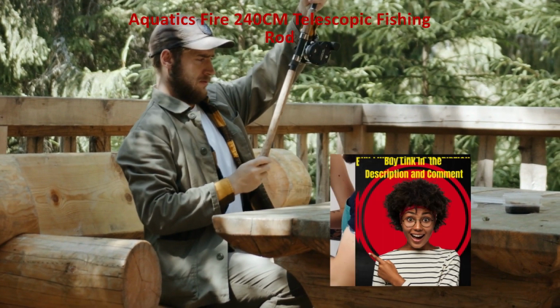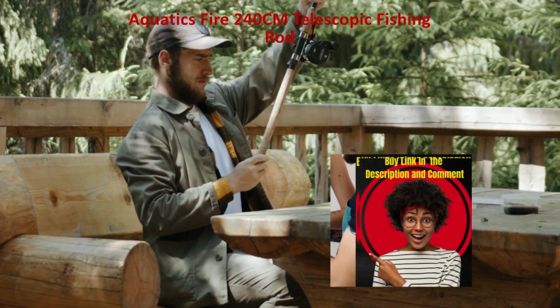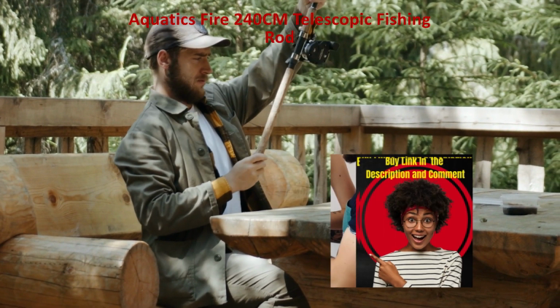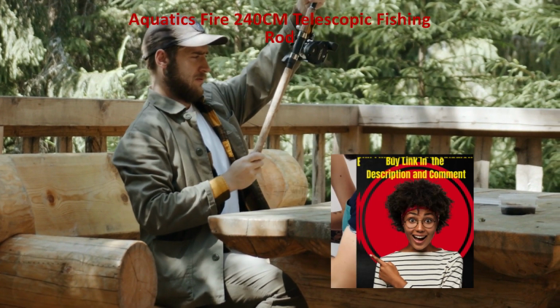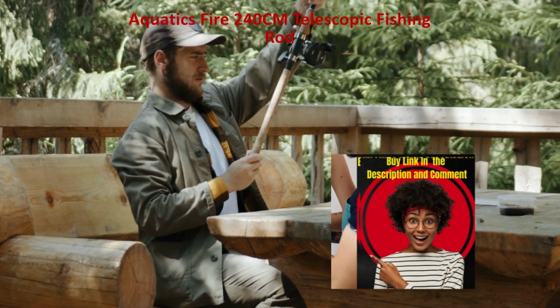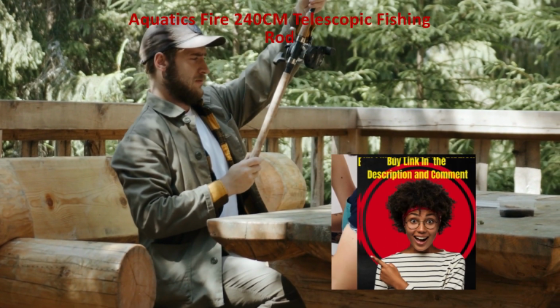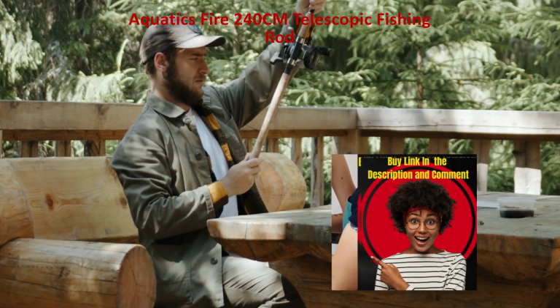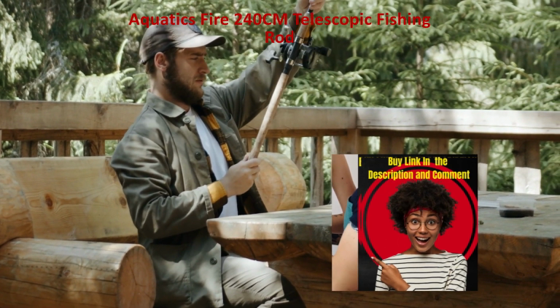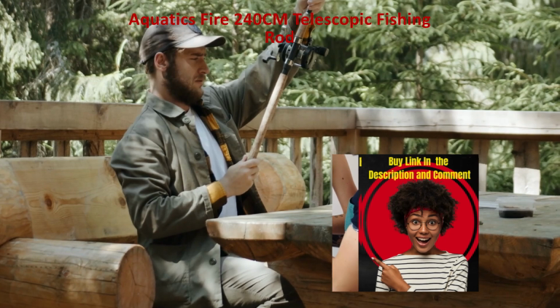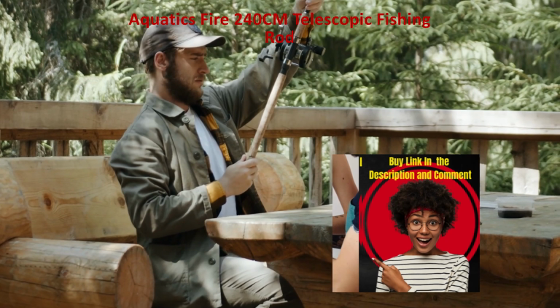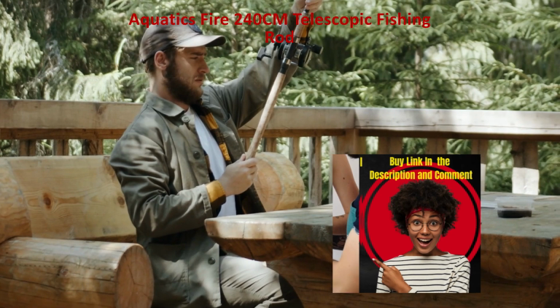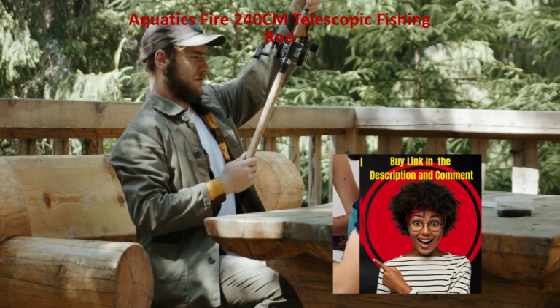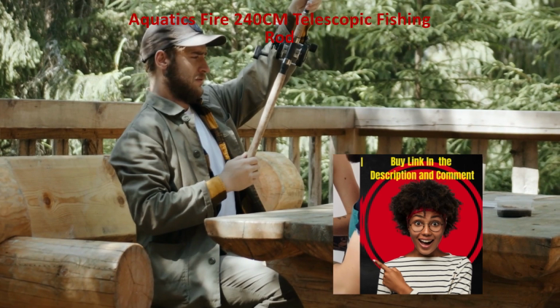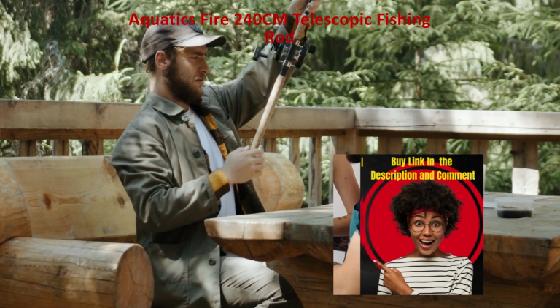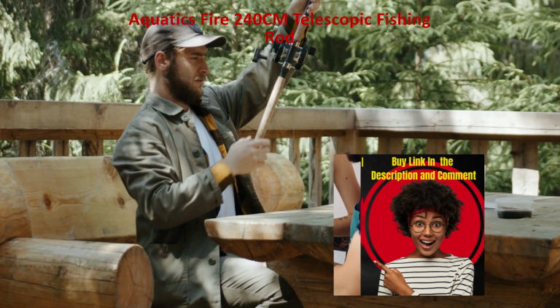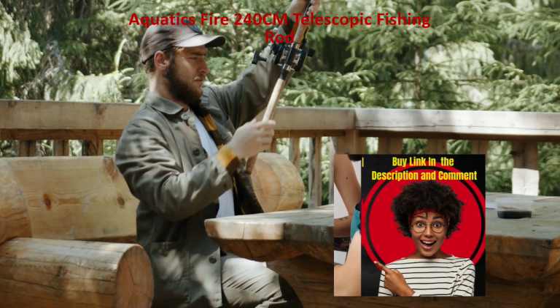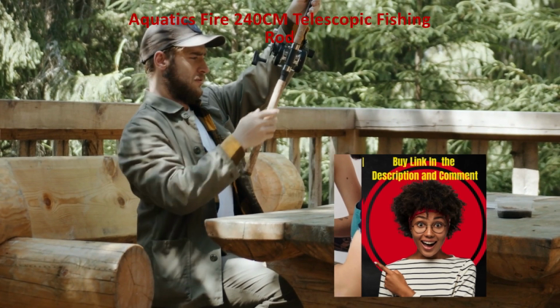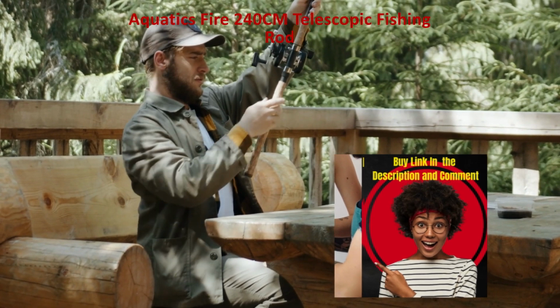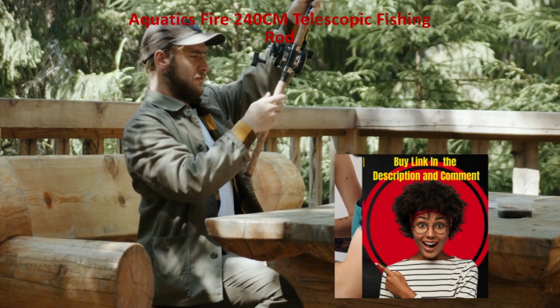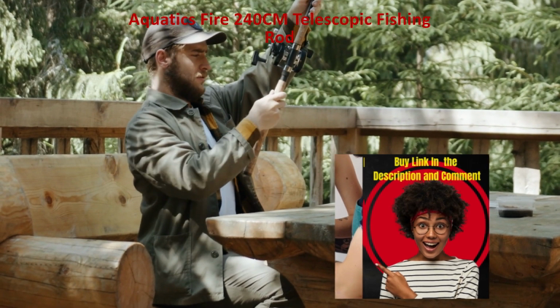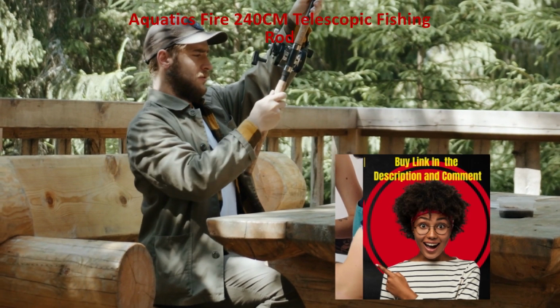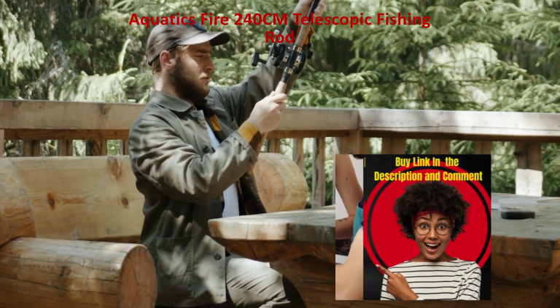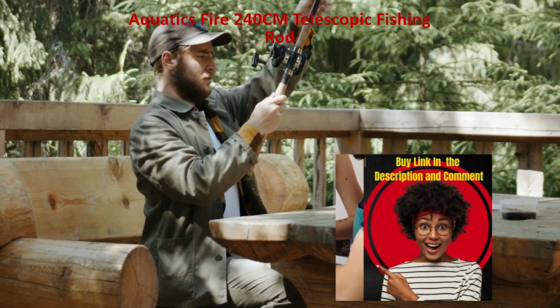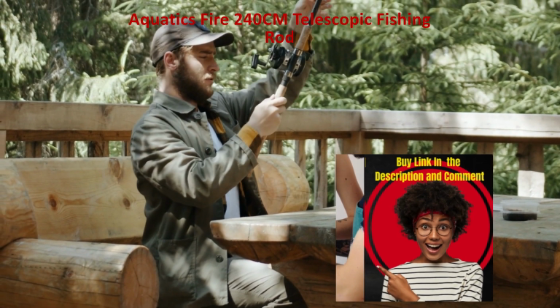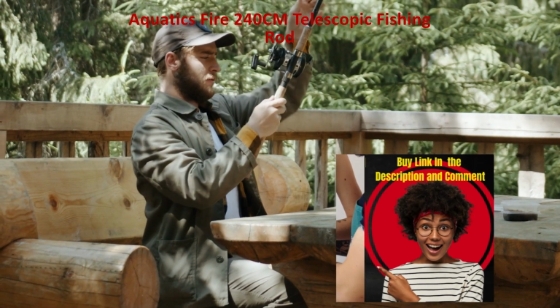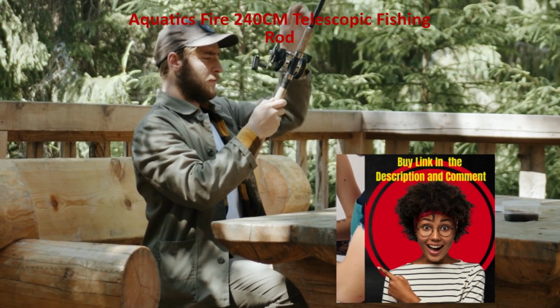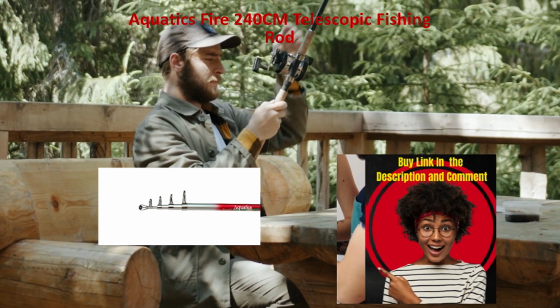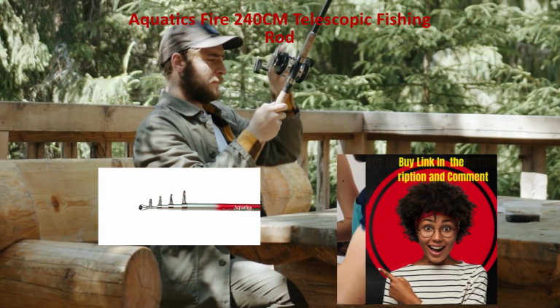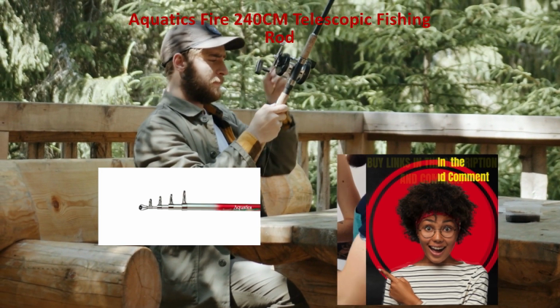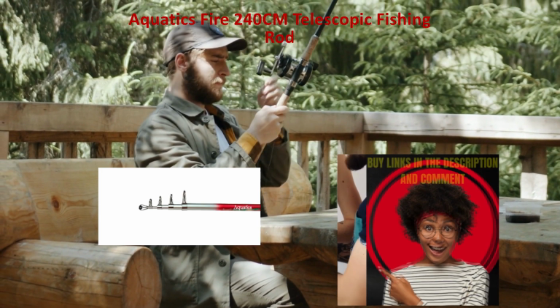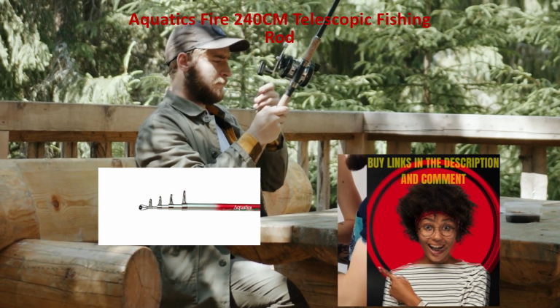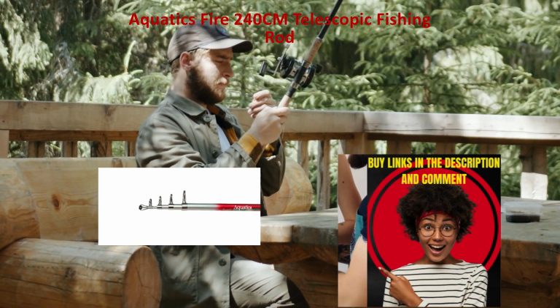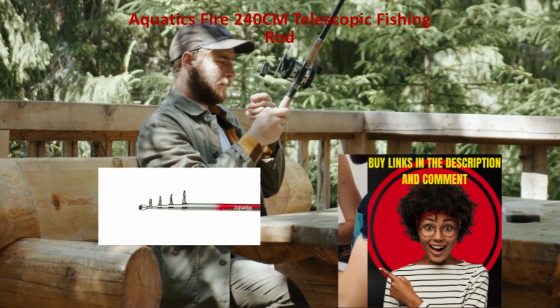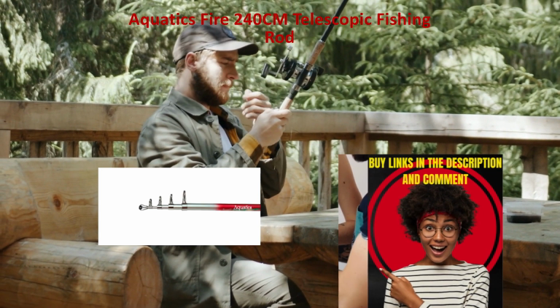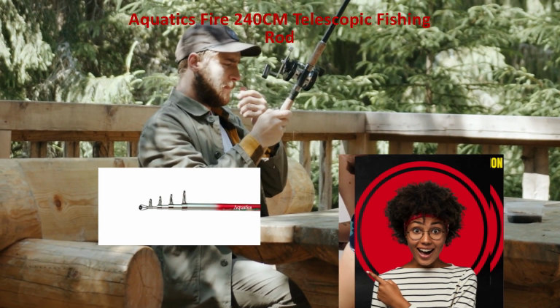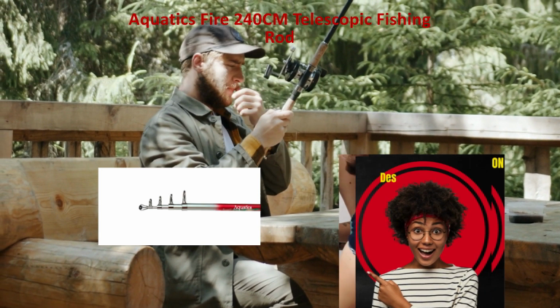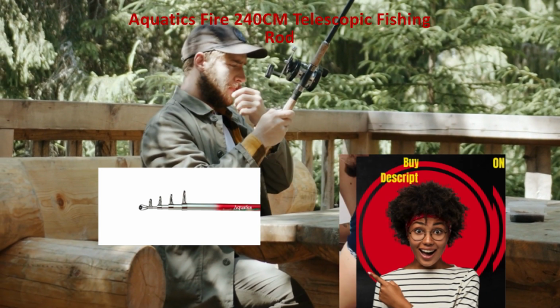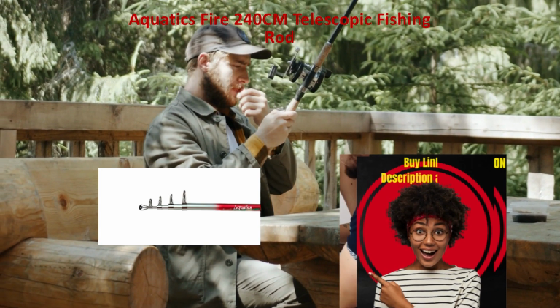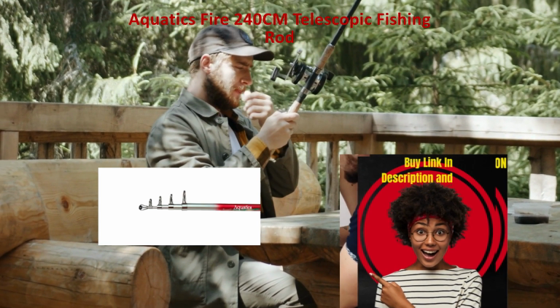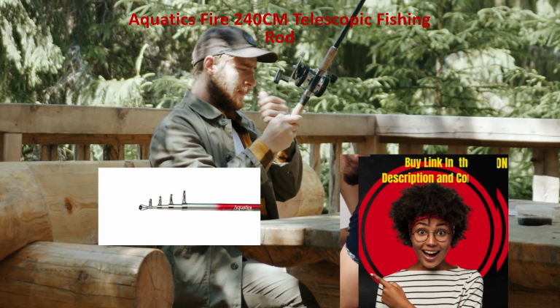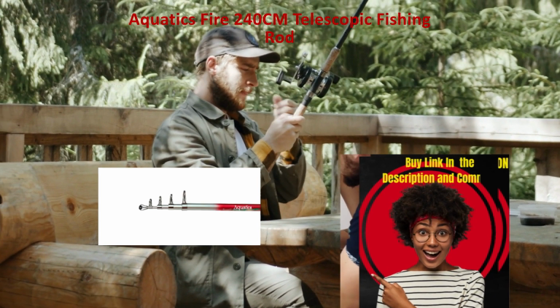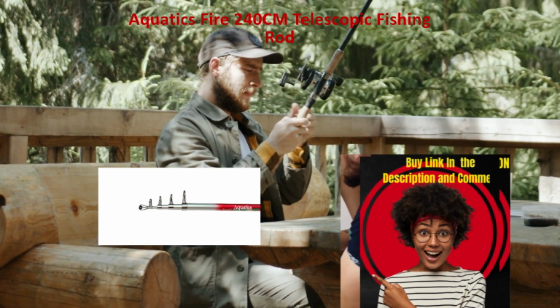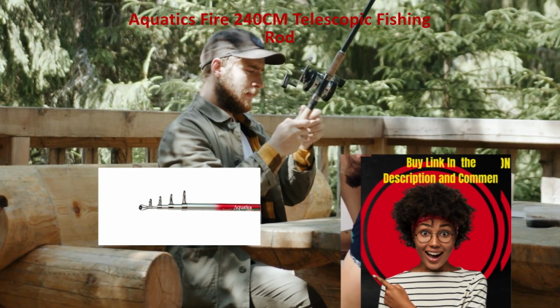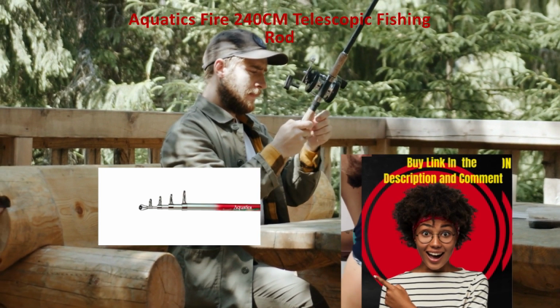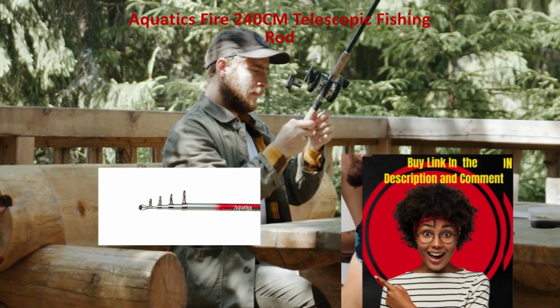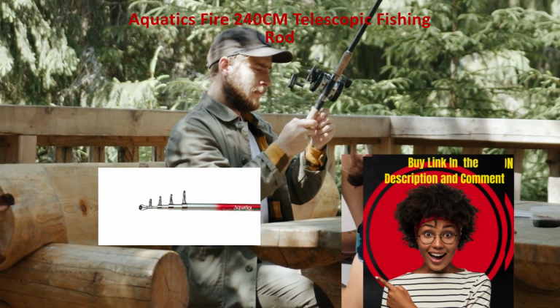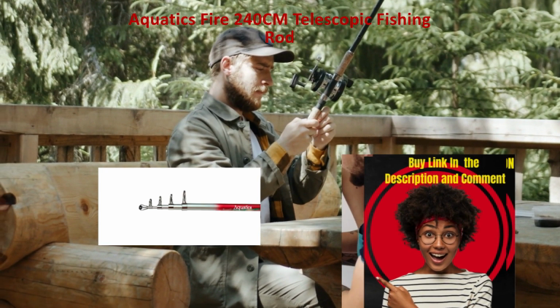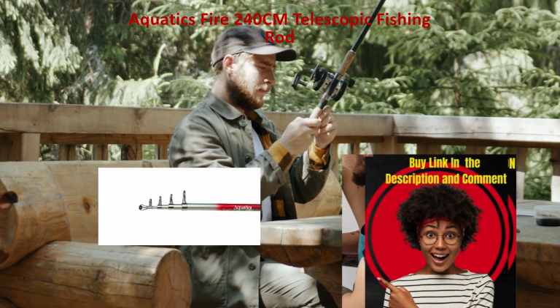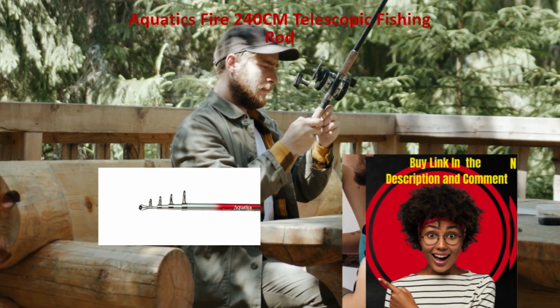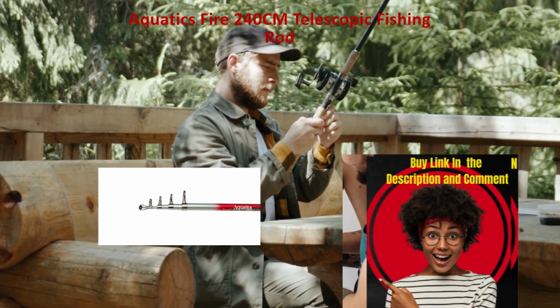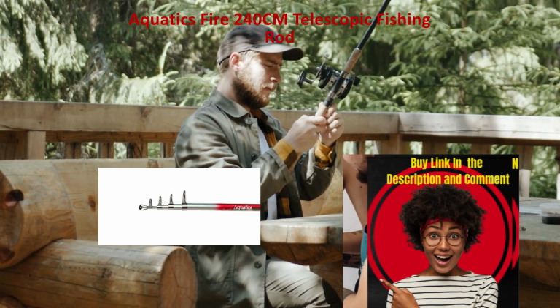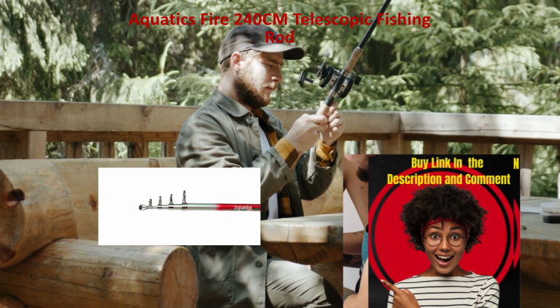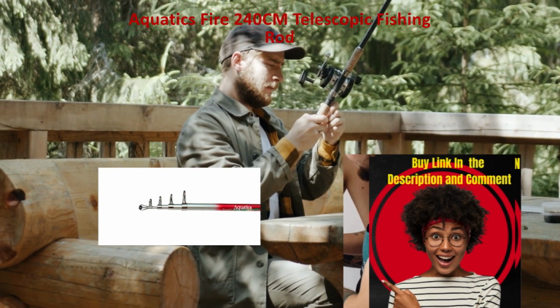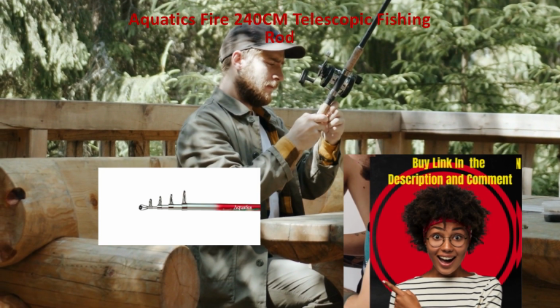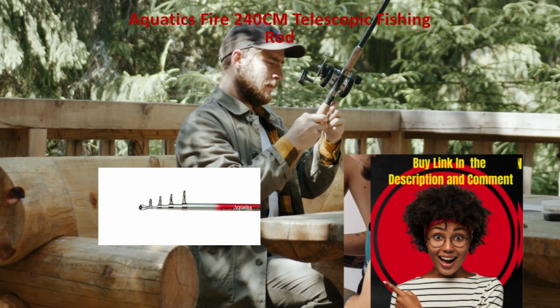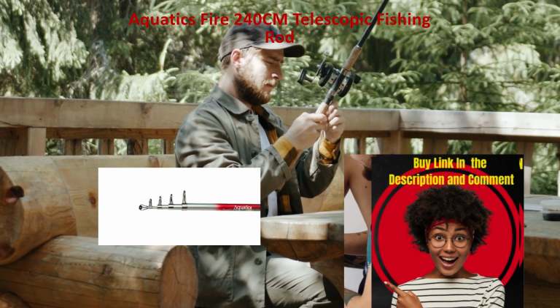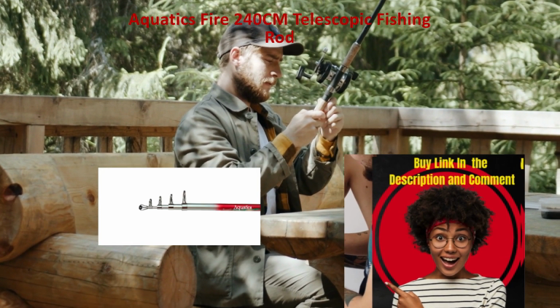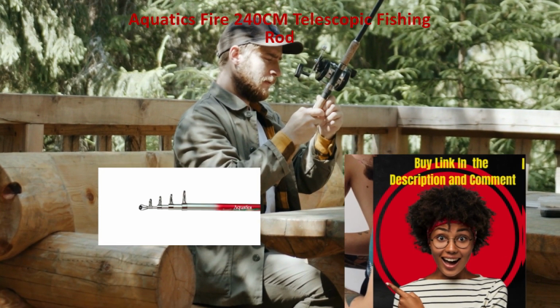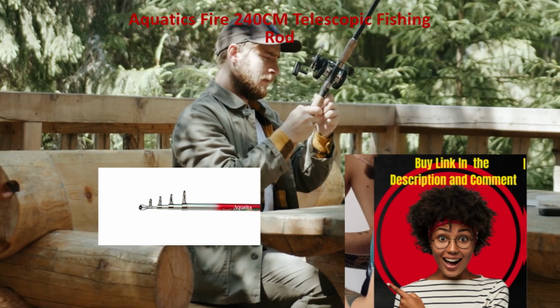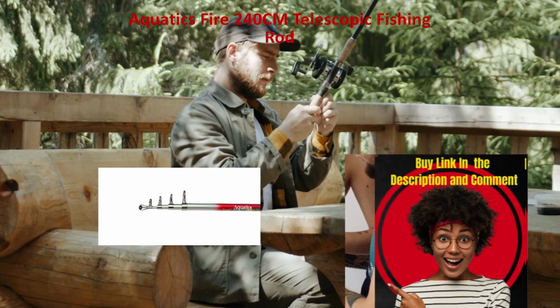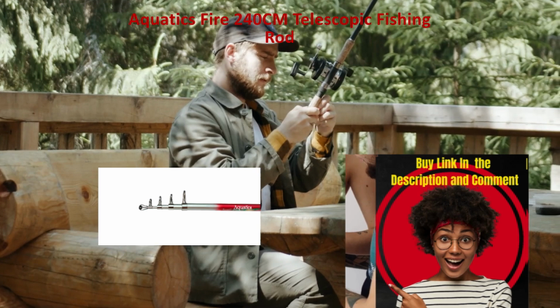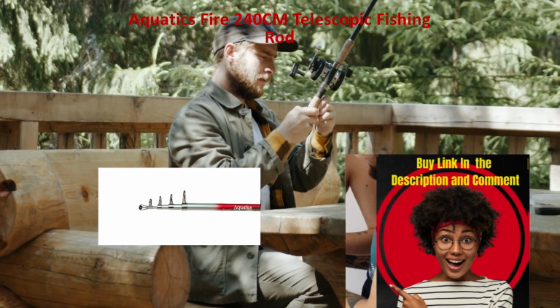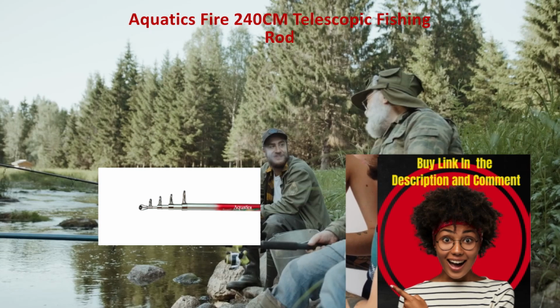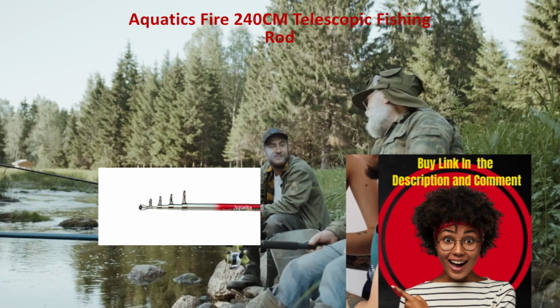Strong build, made from strong materials that last a long time and can handle both freshwater and saltwater fishing.